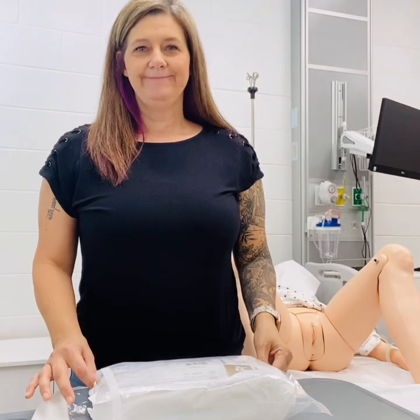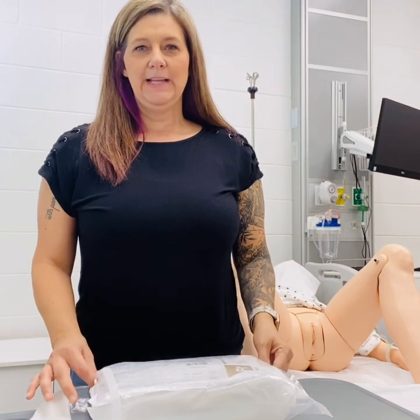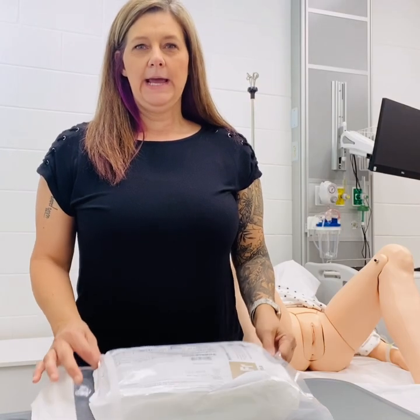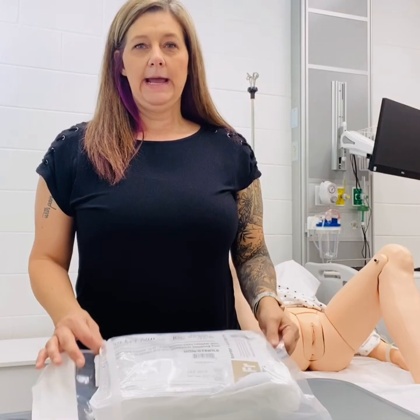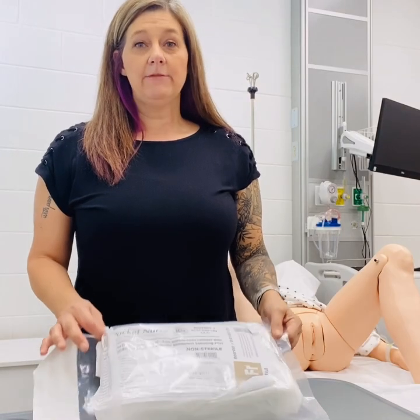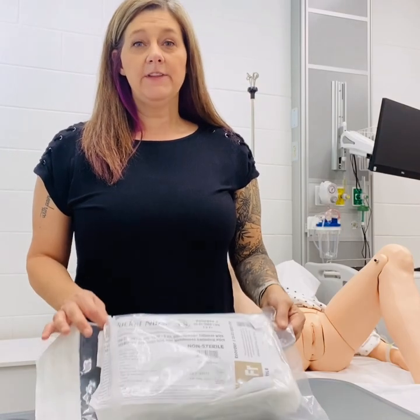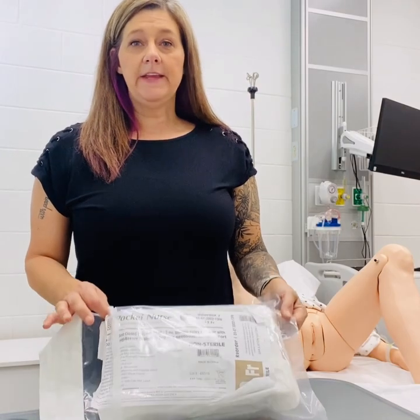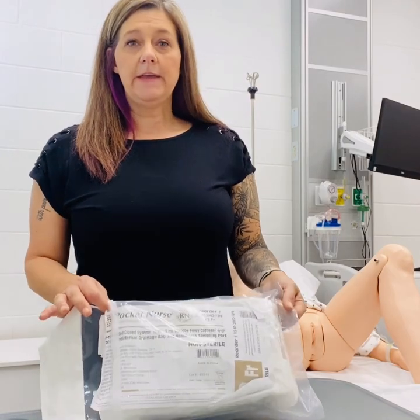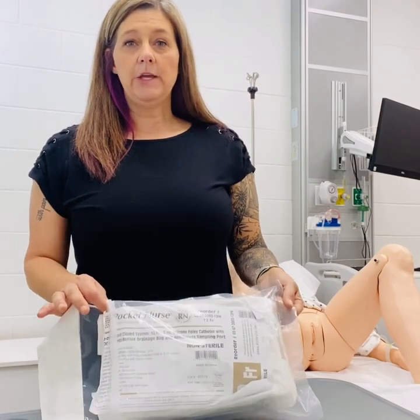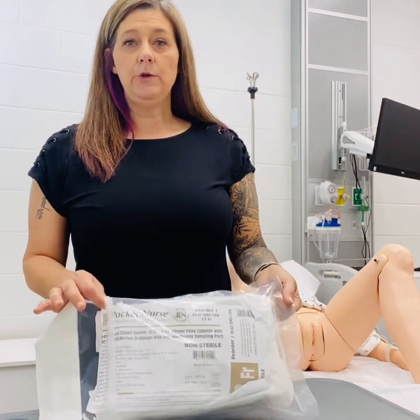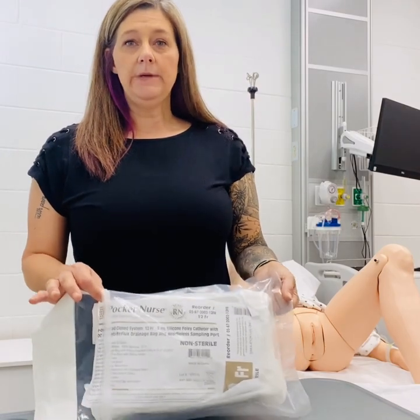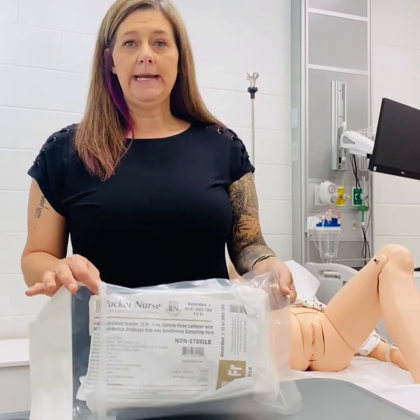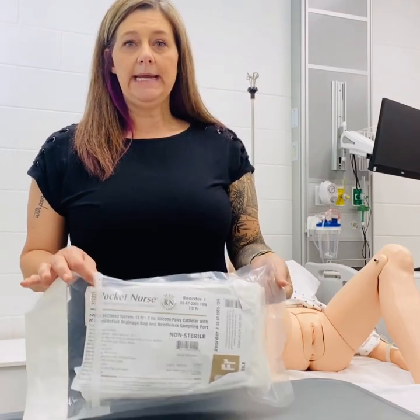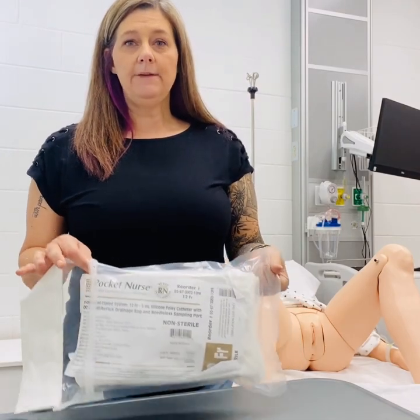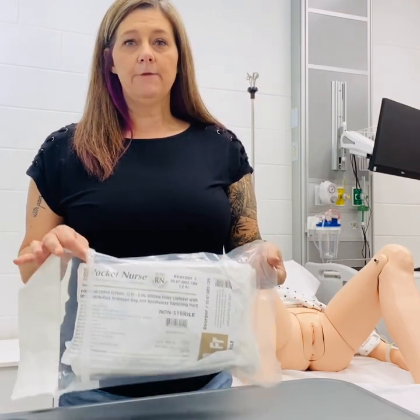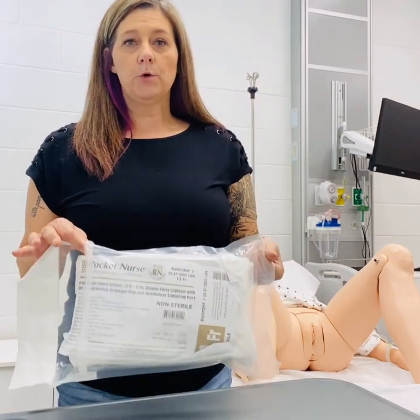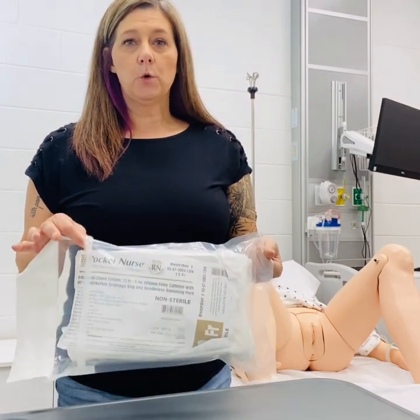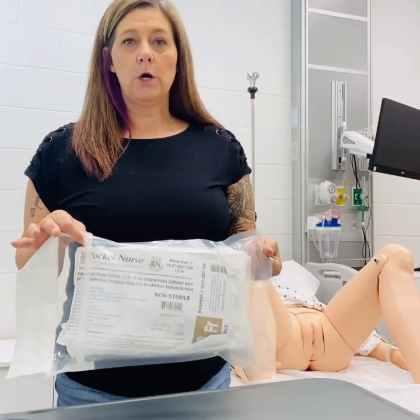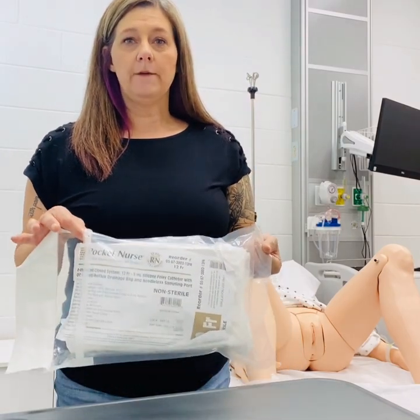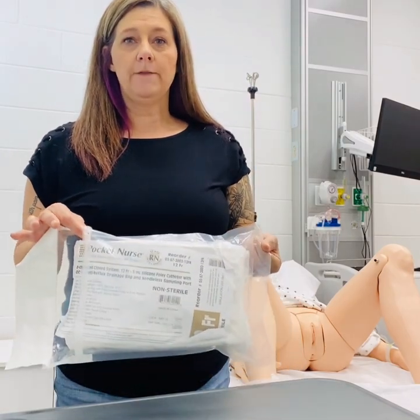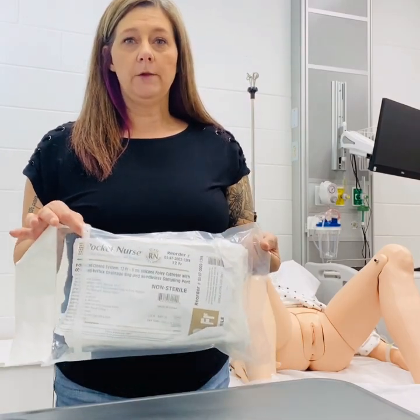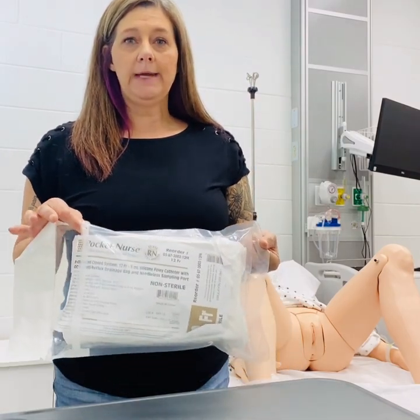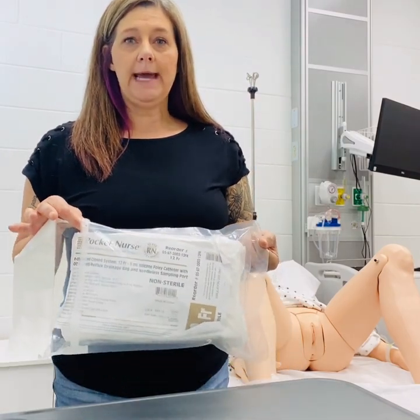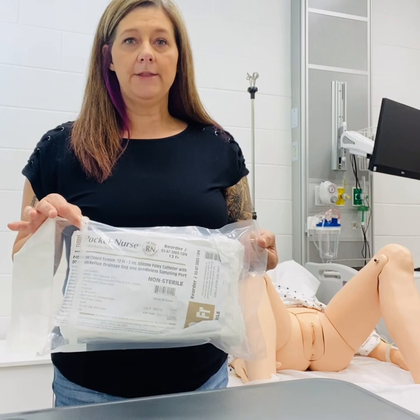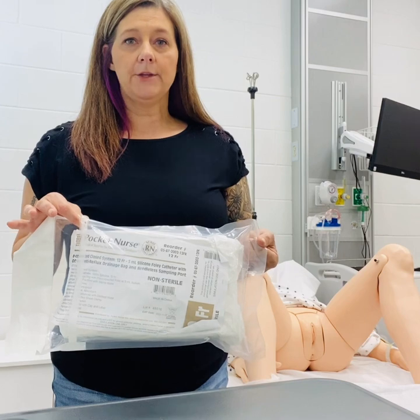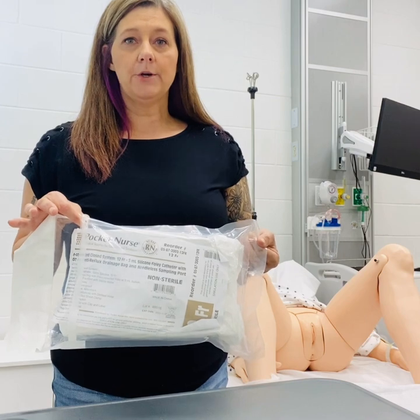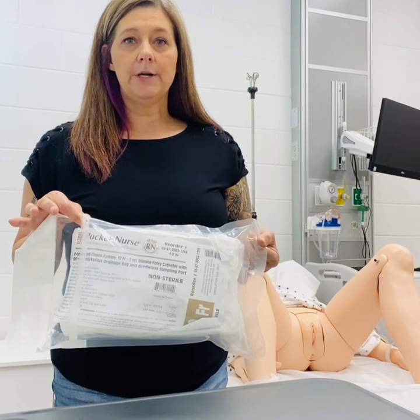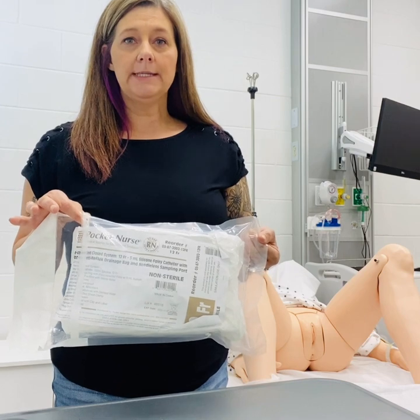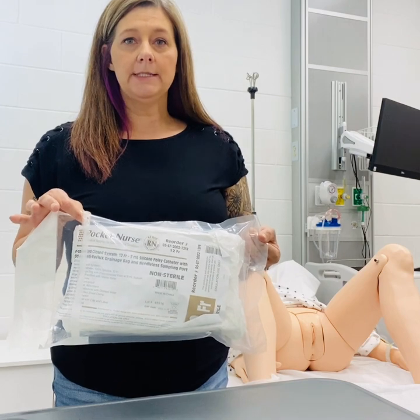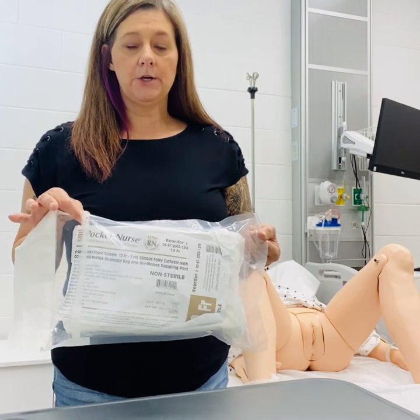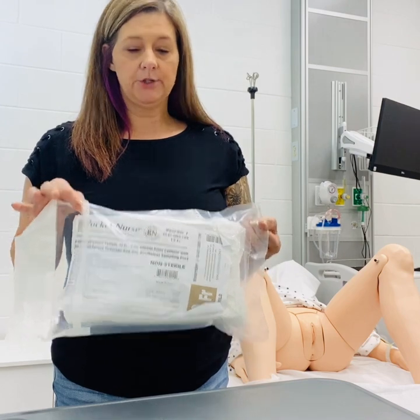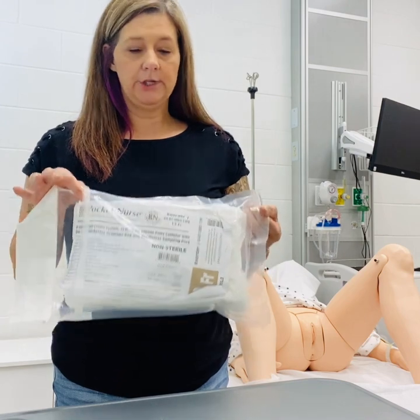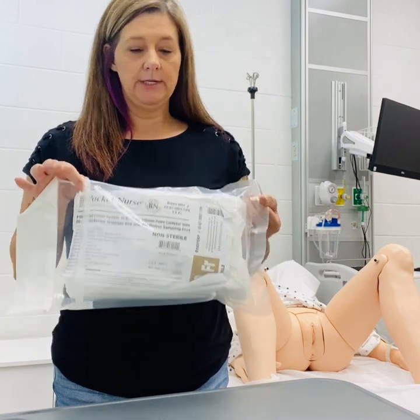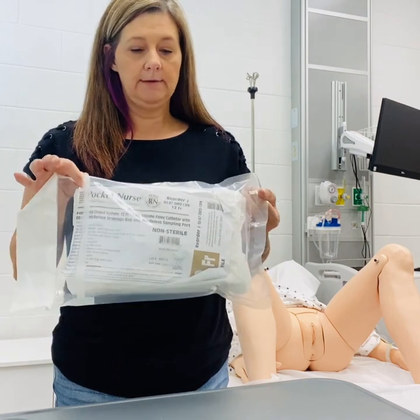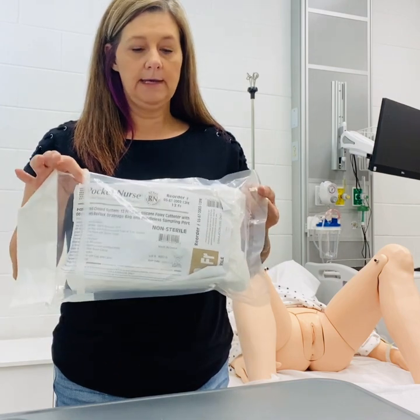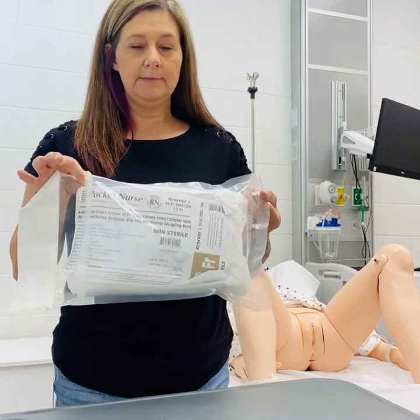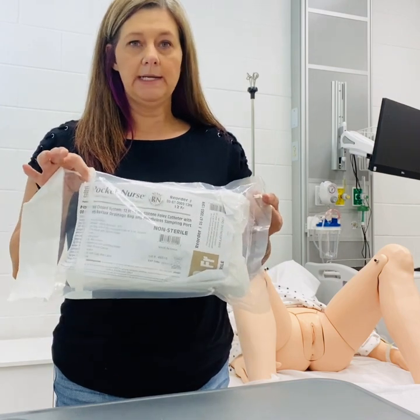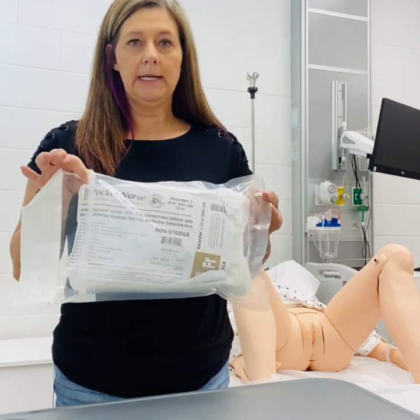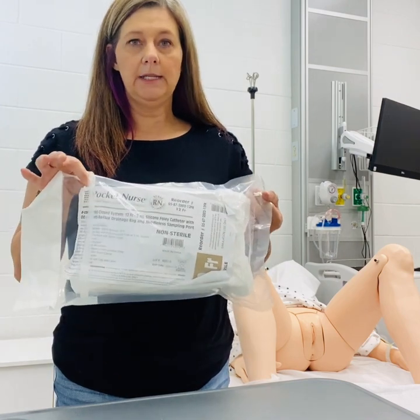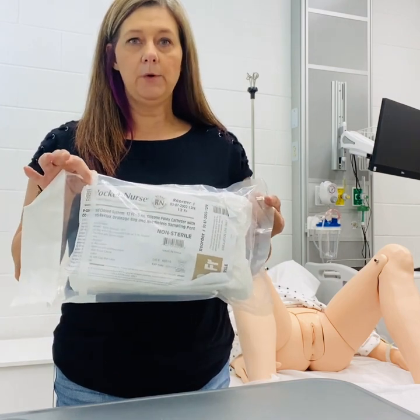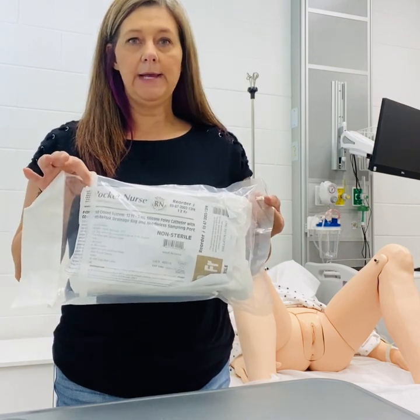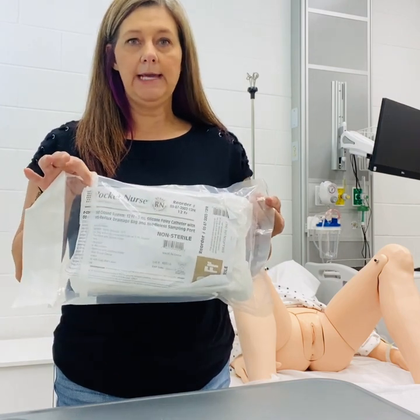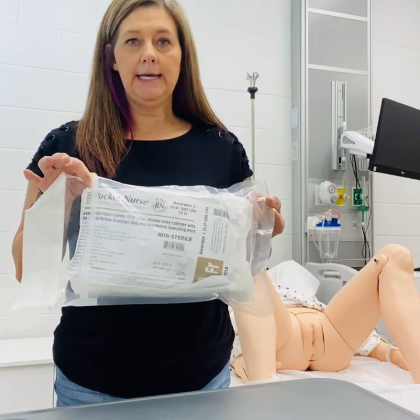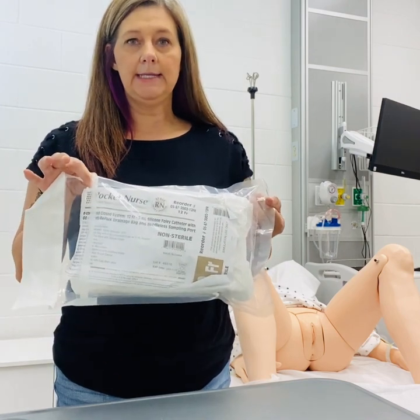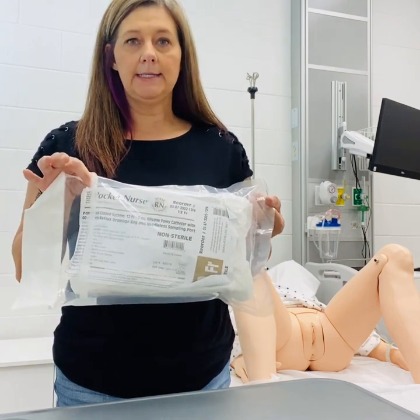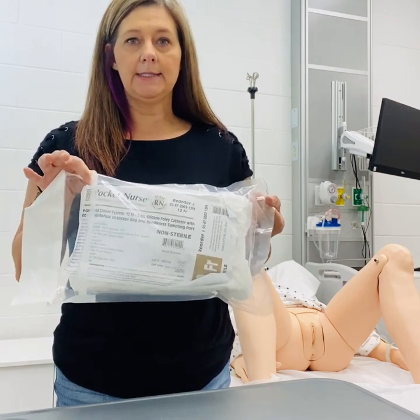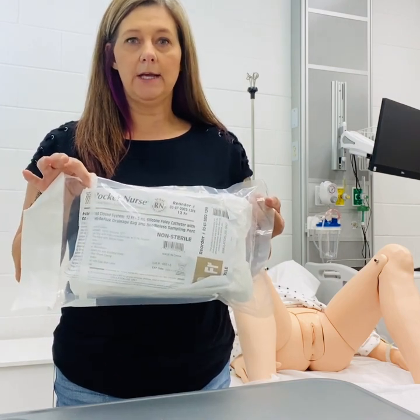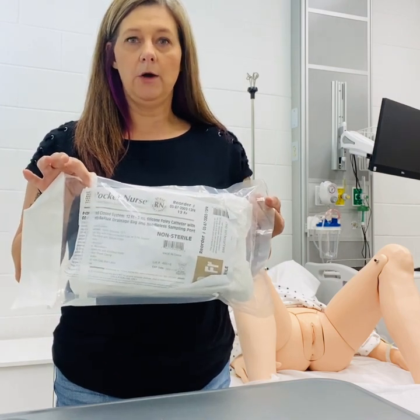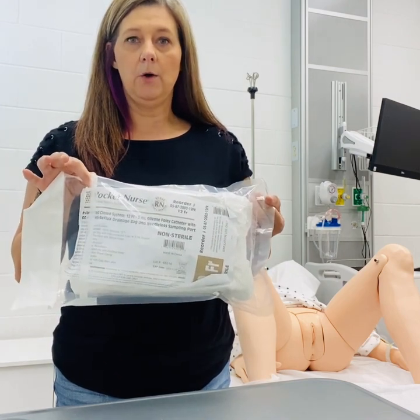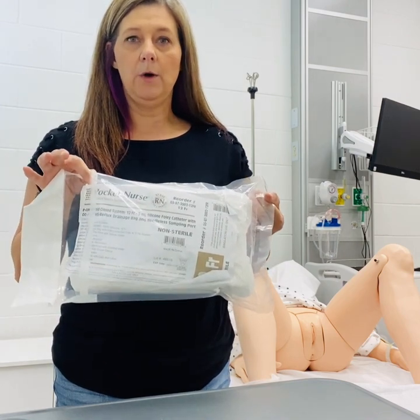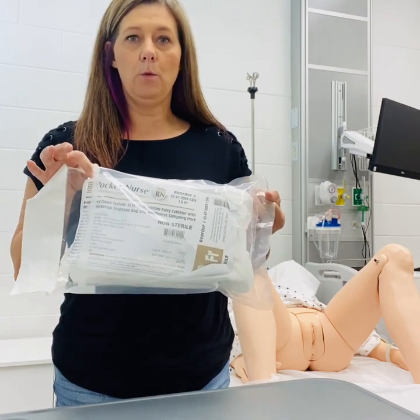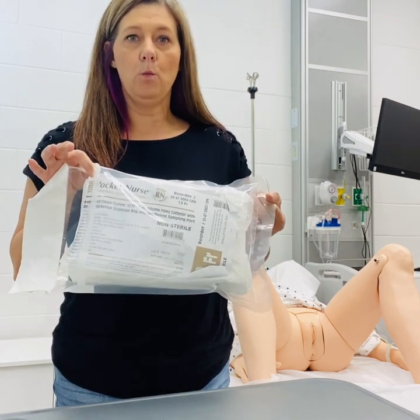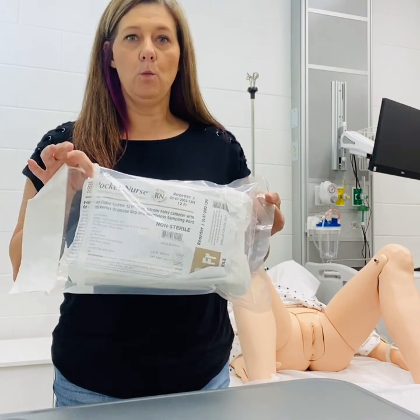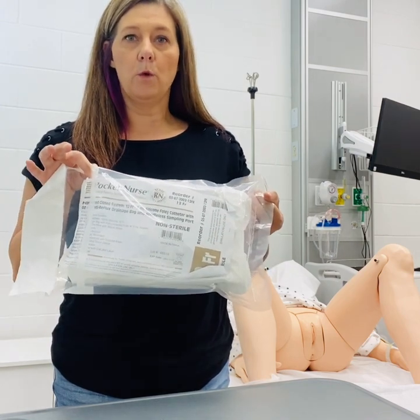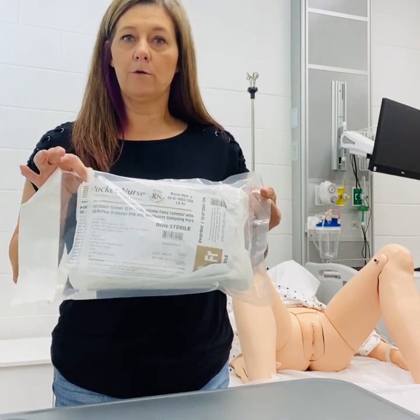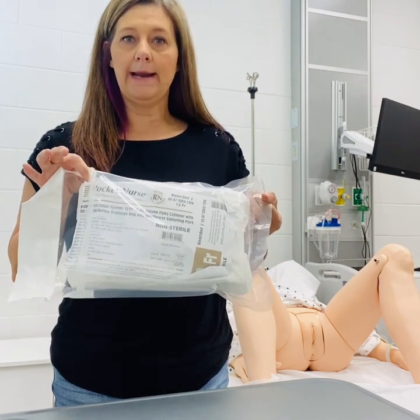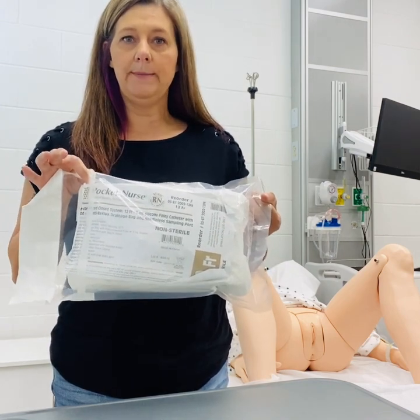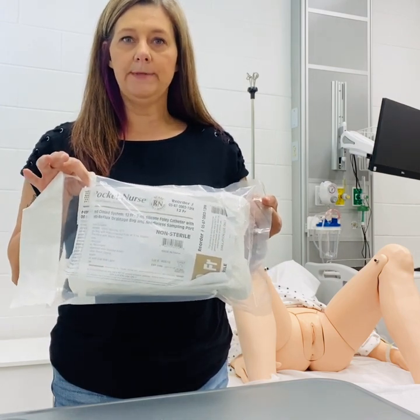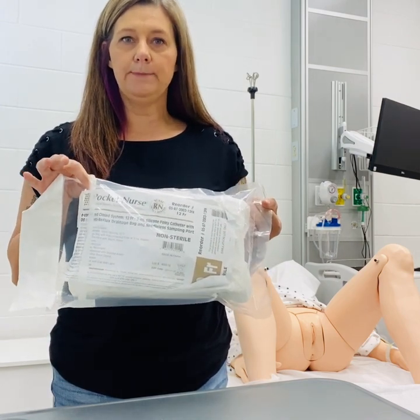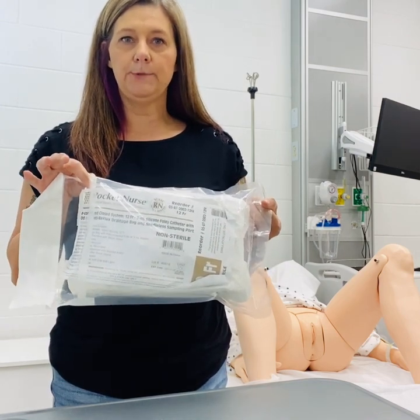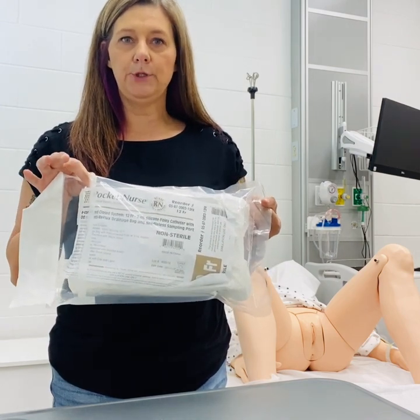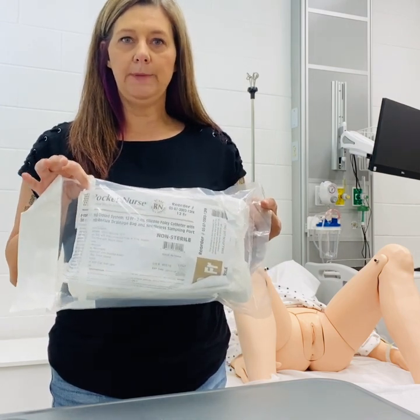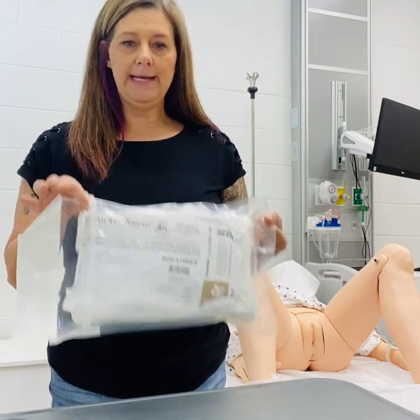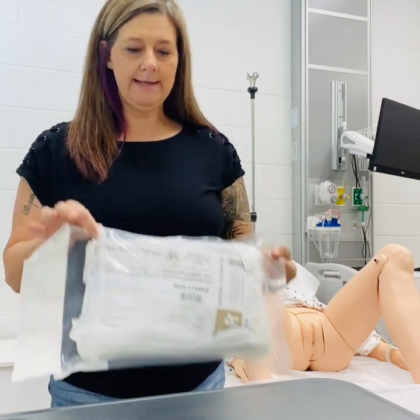Everything that you need for Foley catheter insertion comes in a little kit, so we're ready to begin.